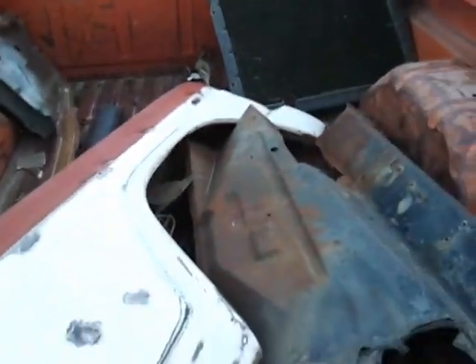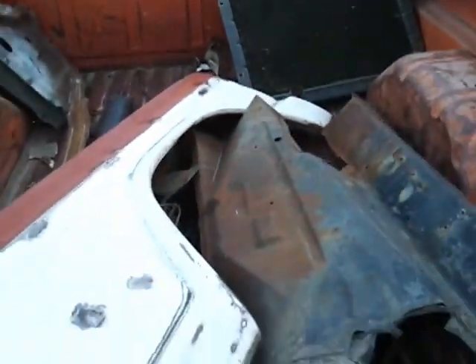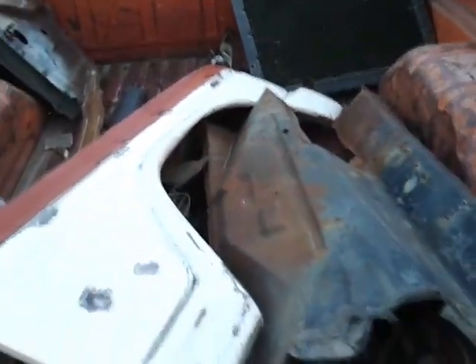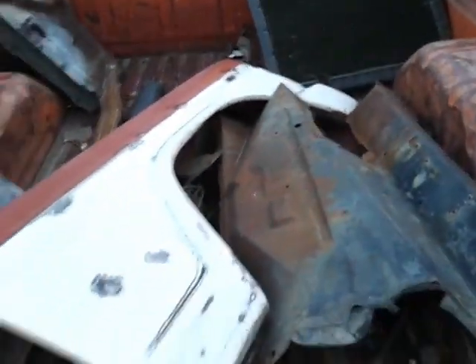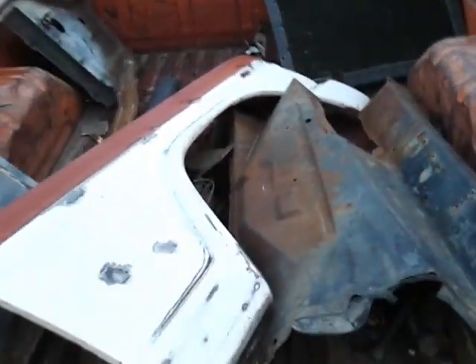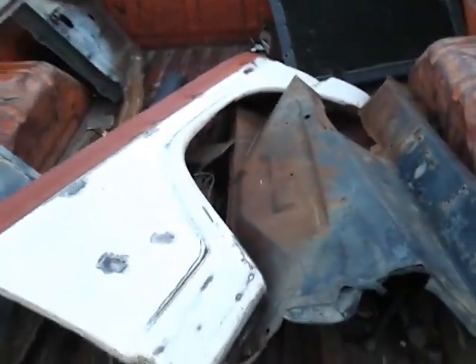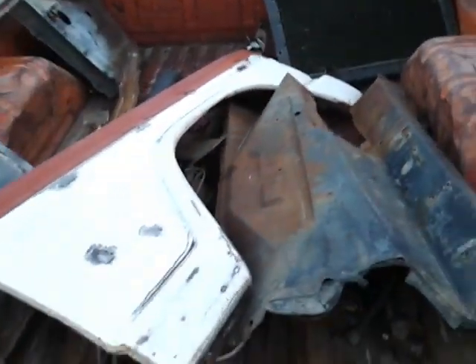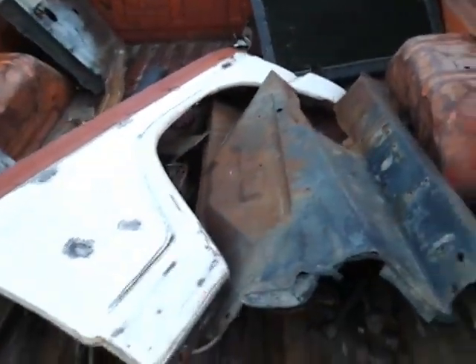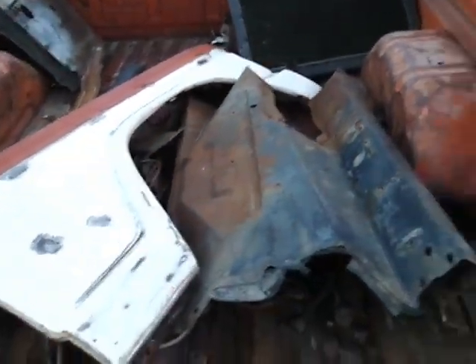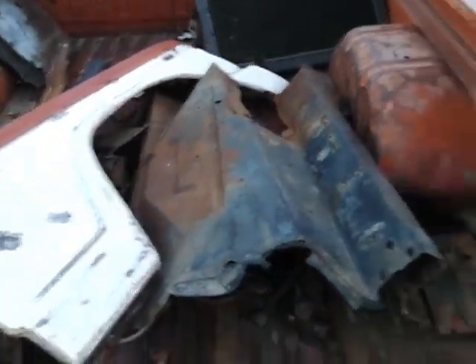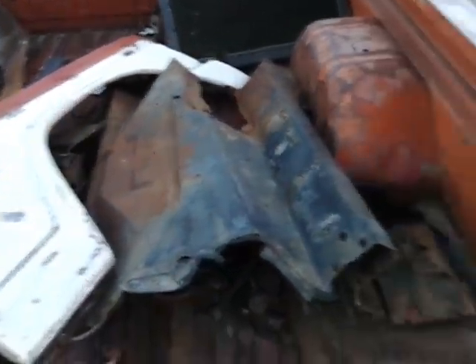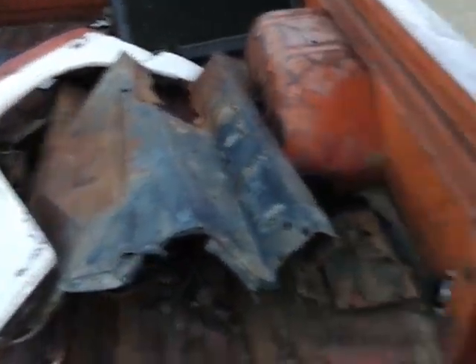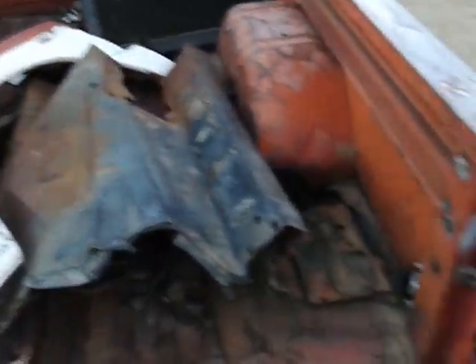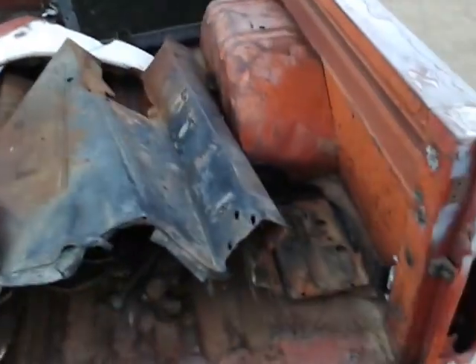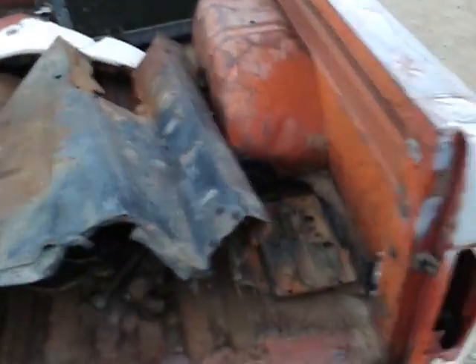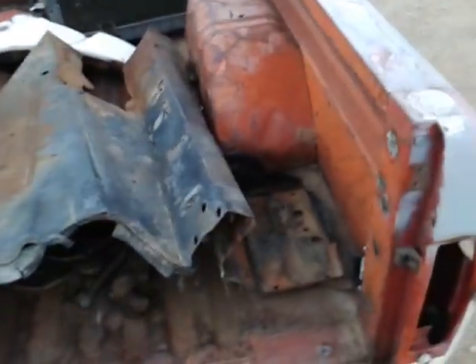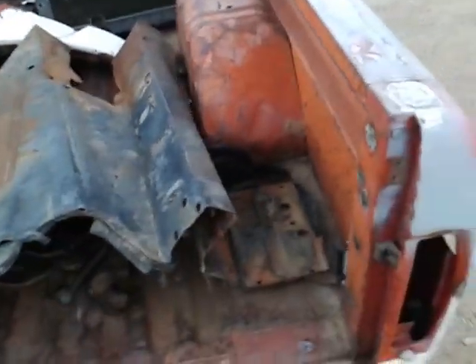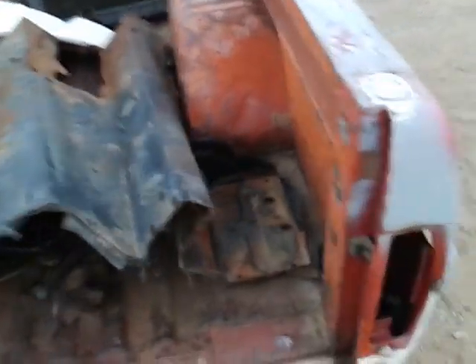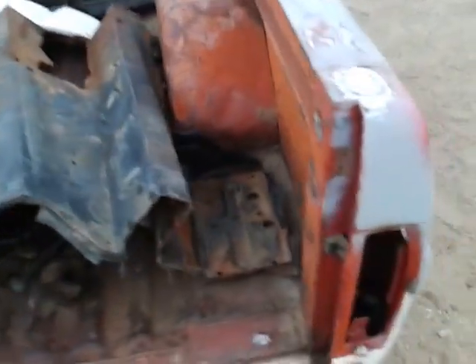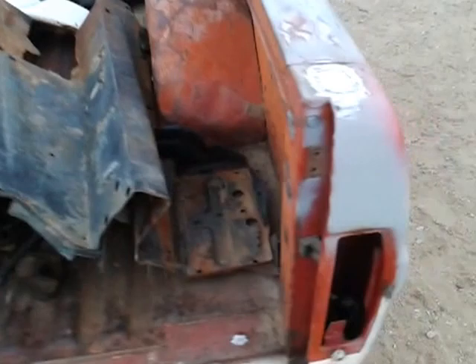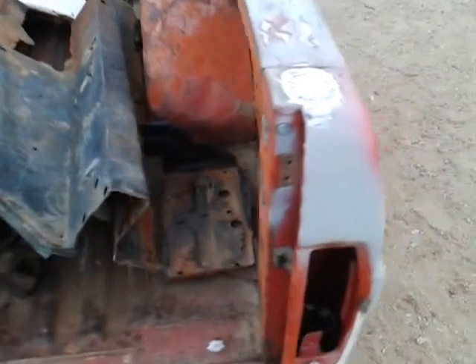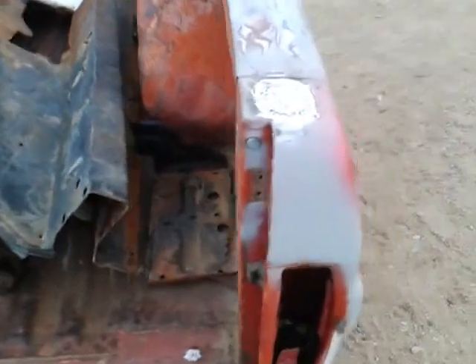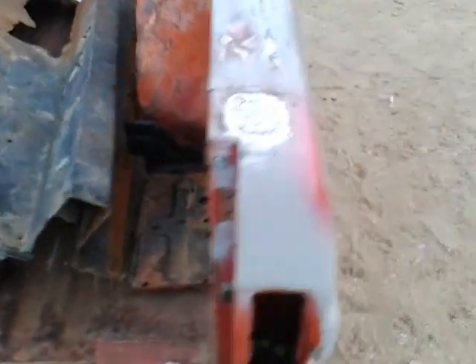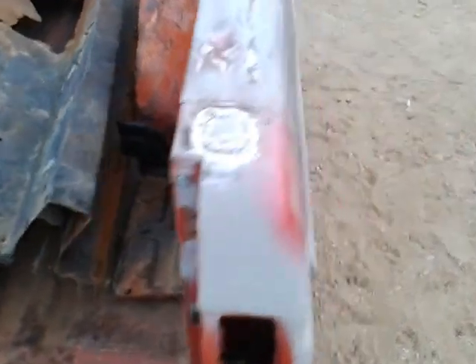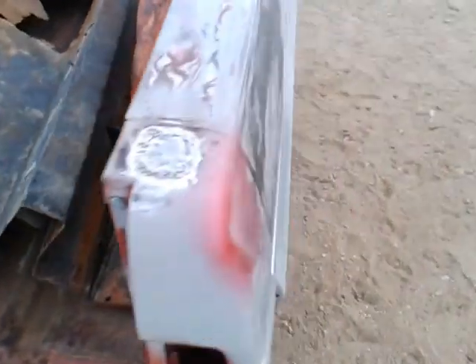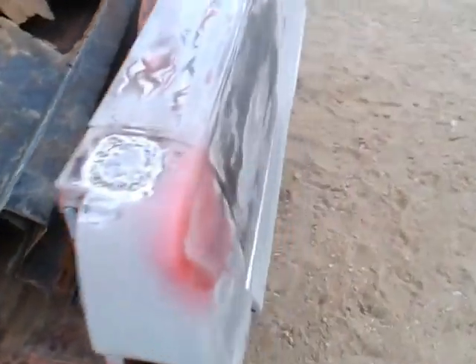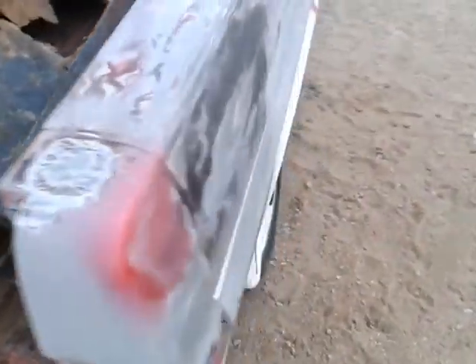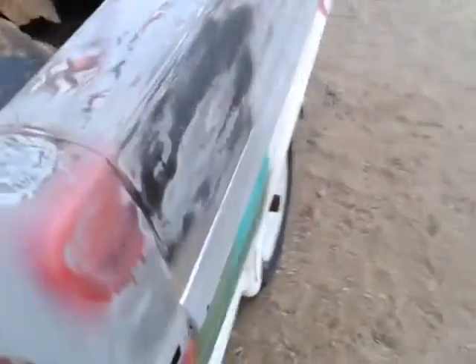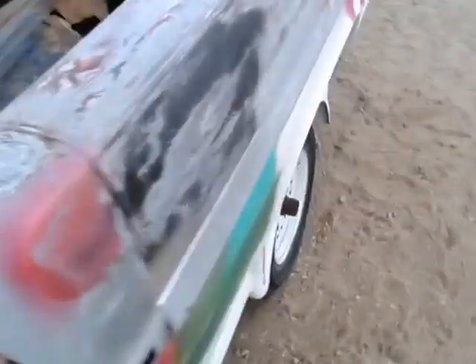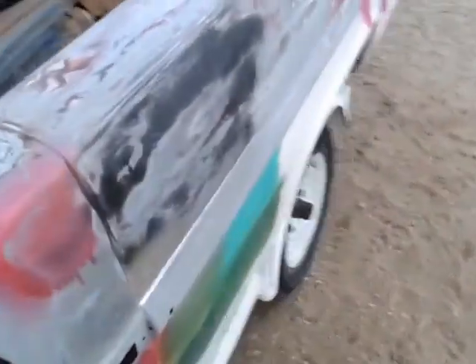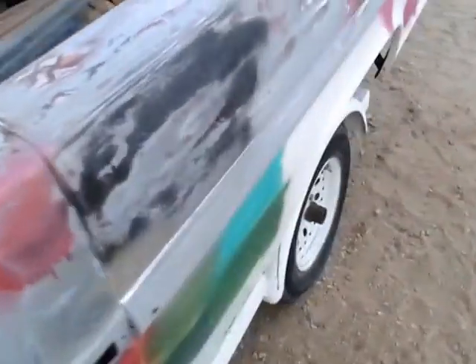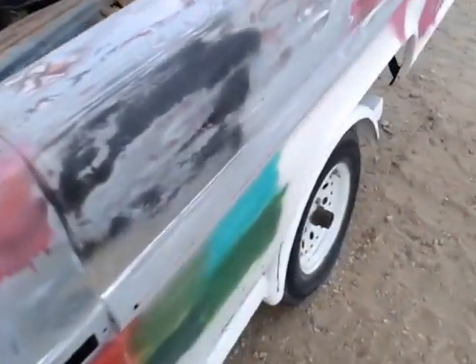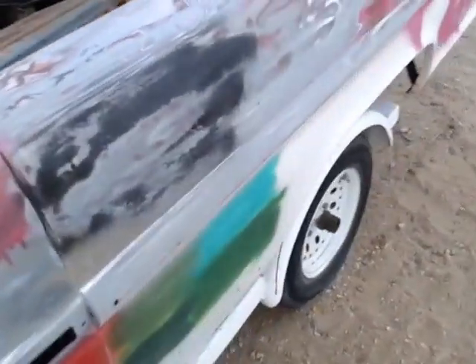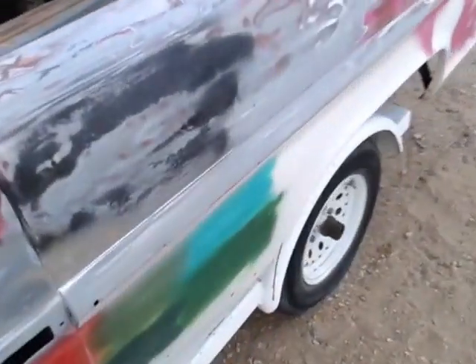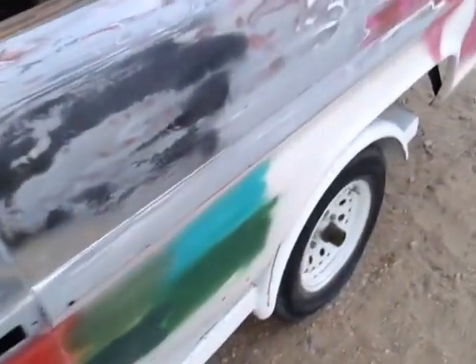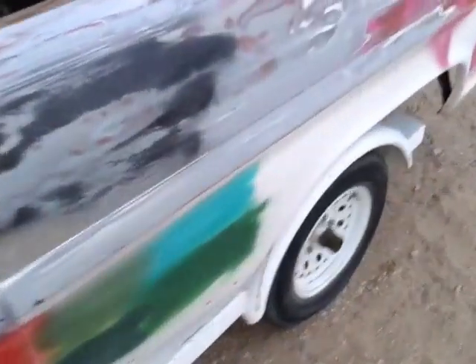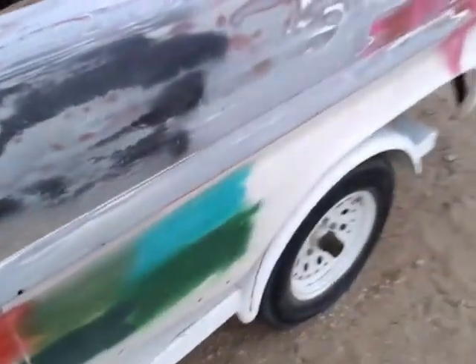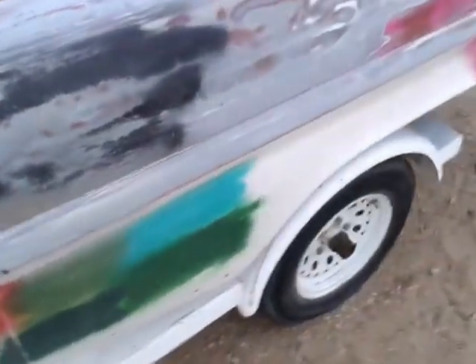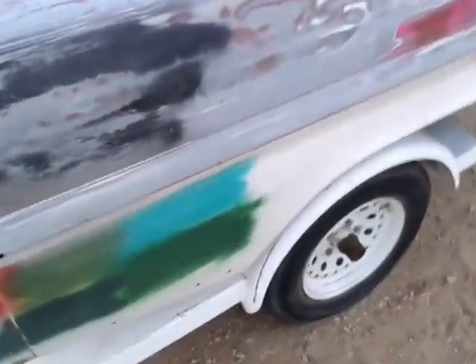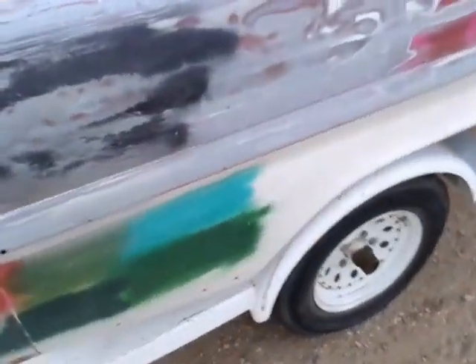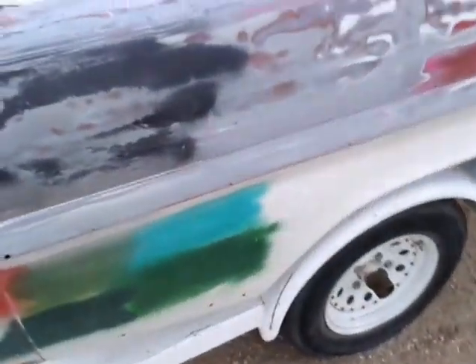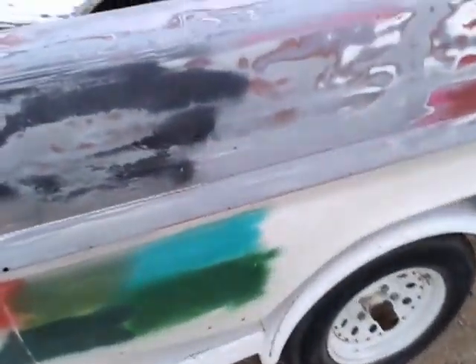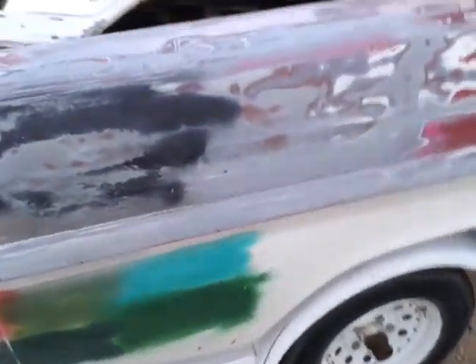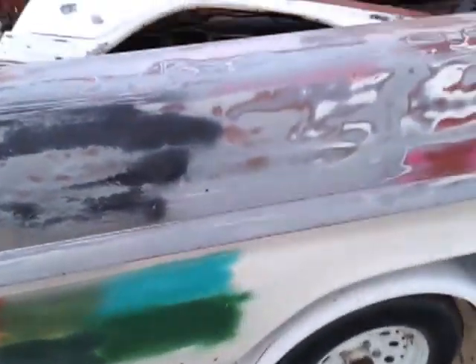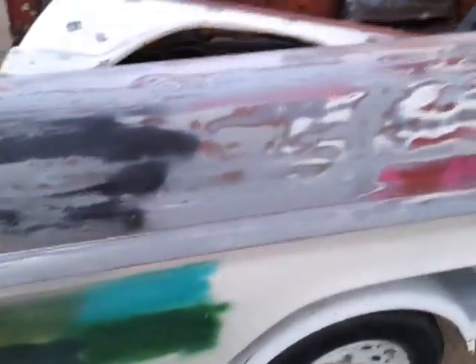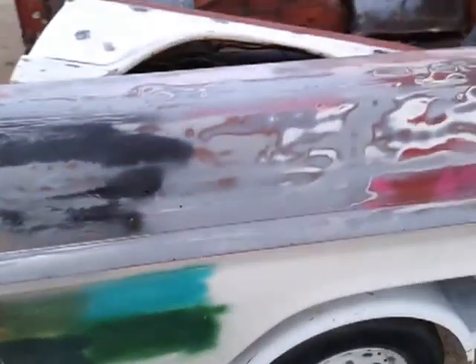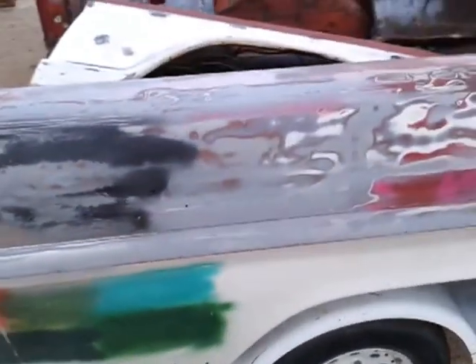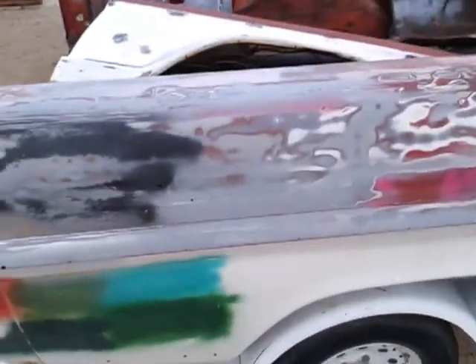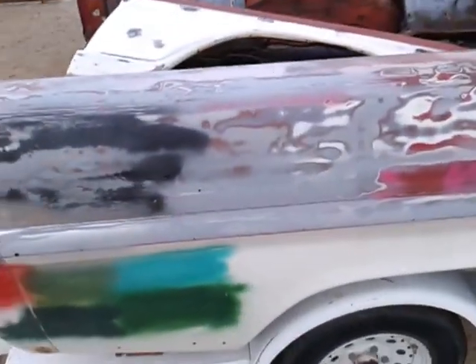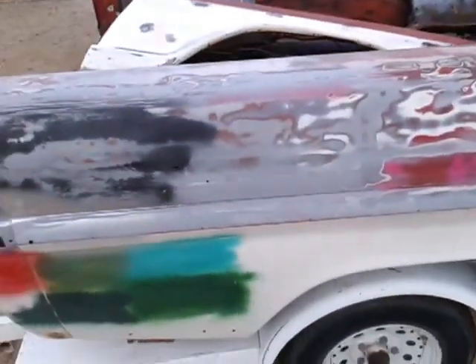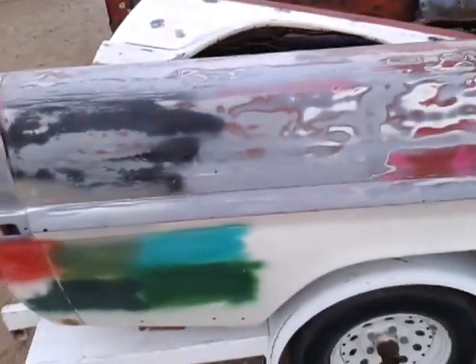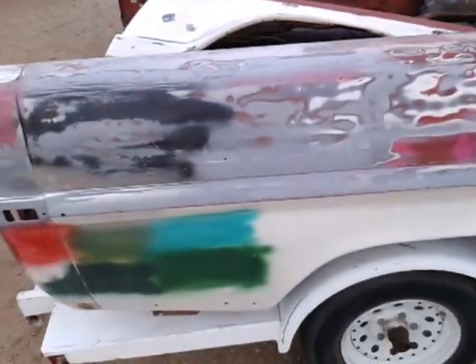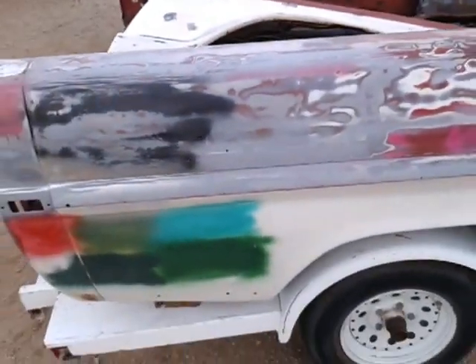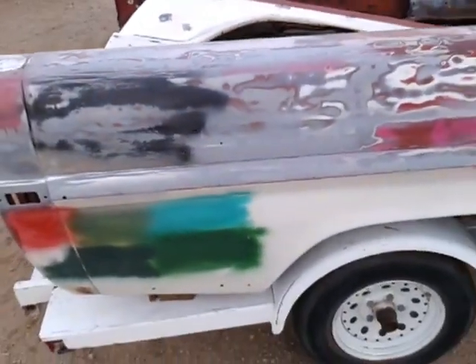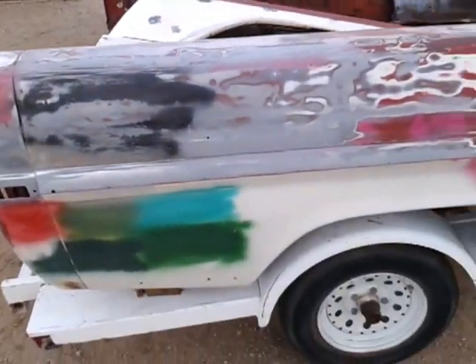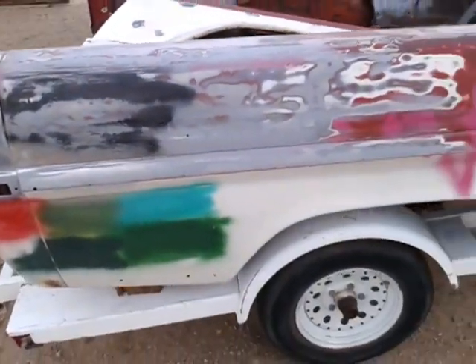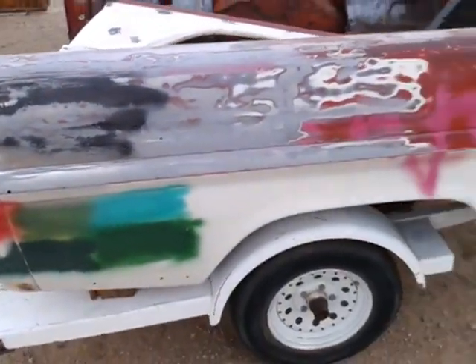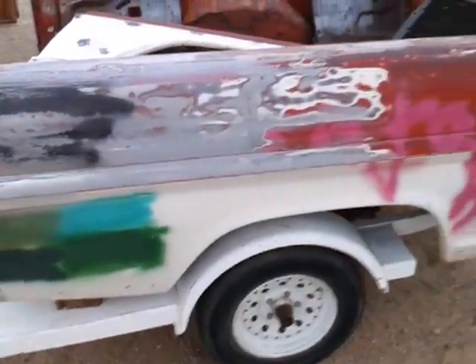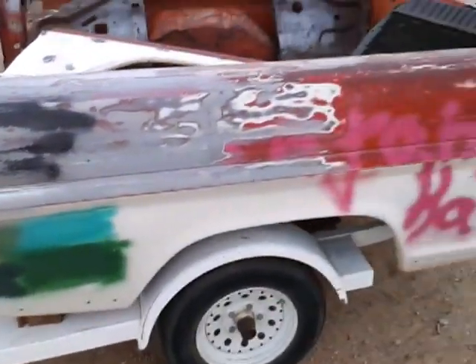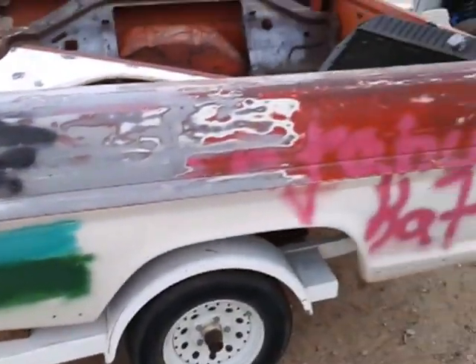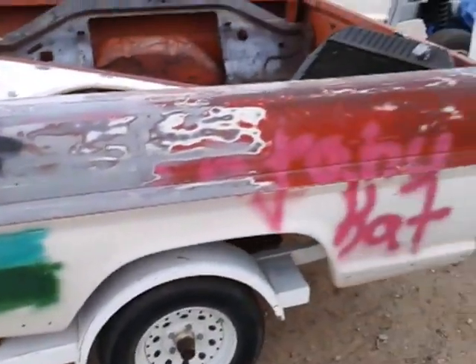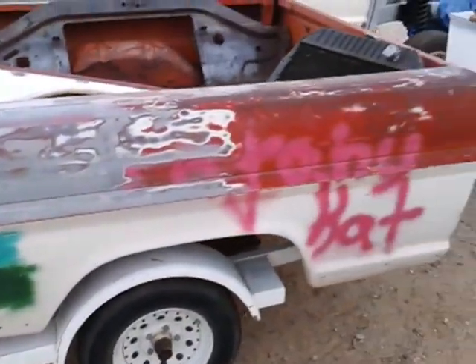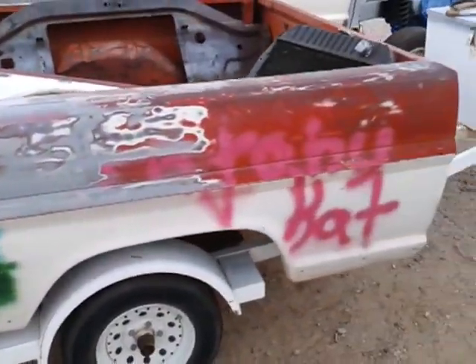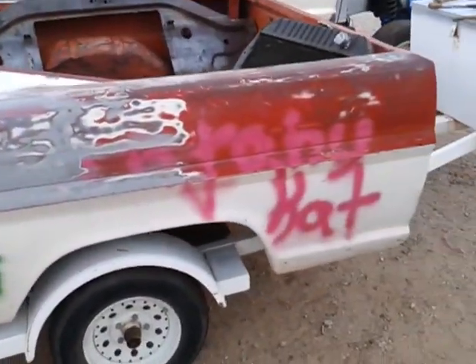It's going to be a pretty nice truck once I get done with it, hopefully. It'll be my first time painting a truck.